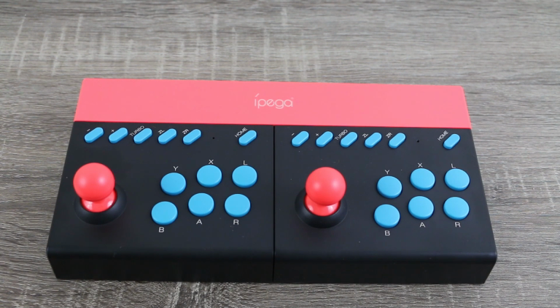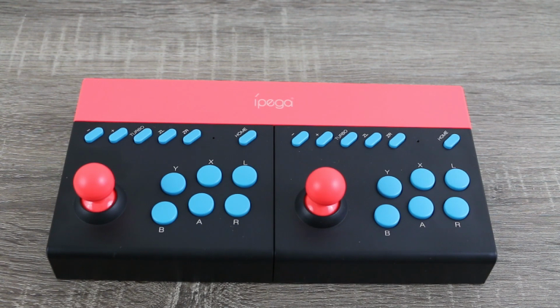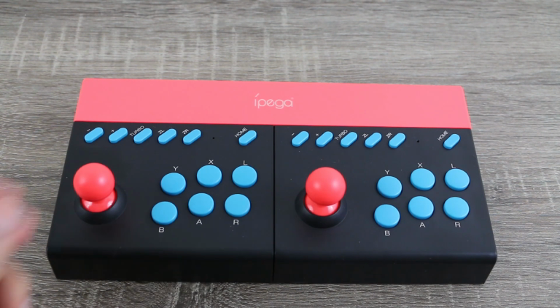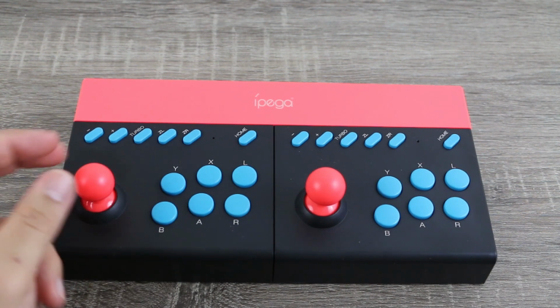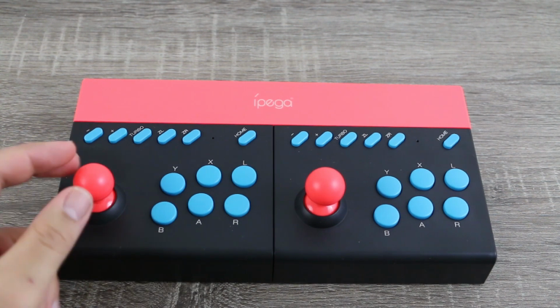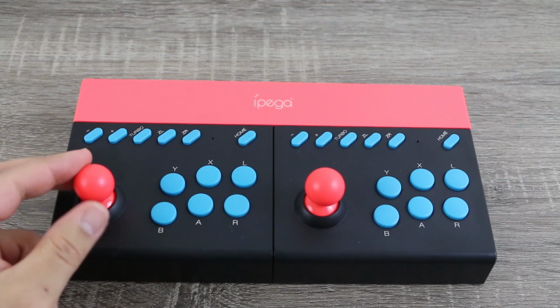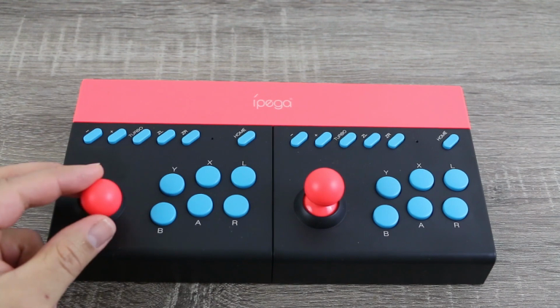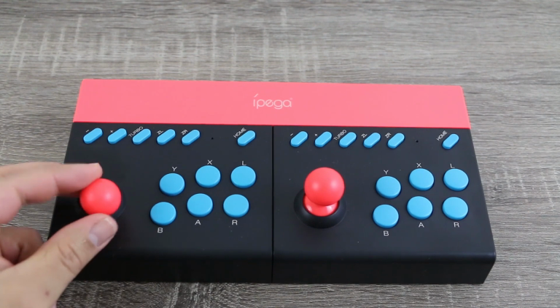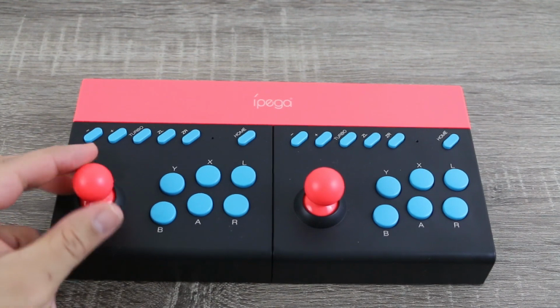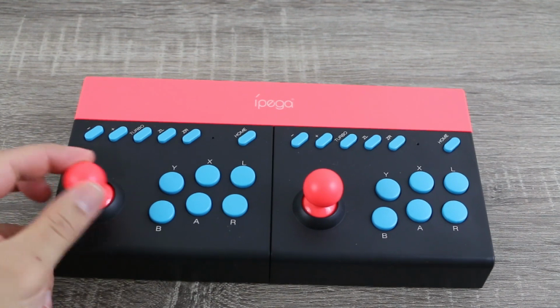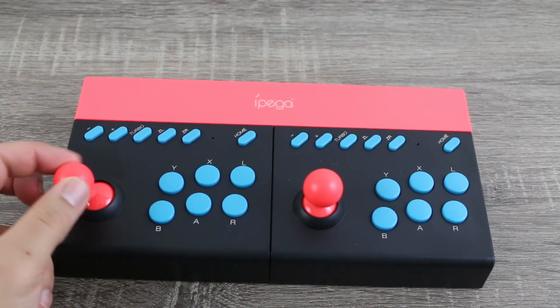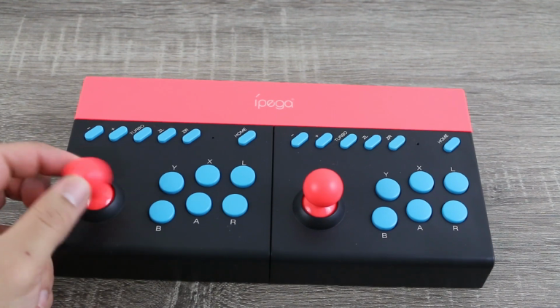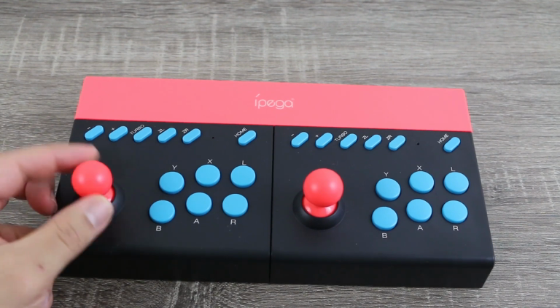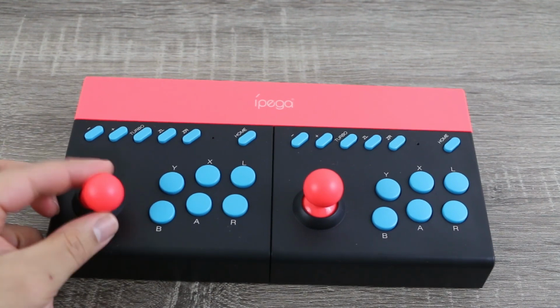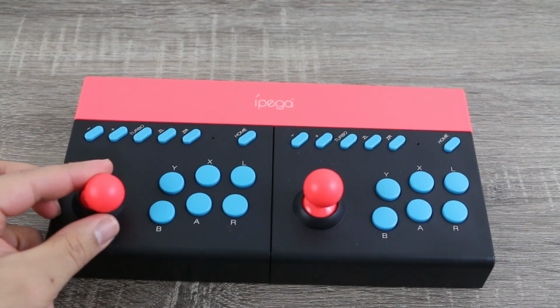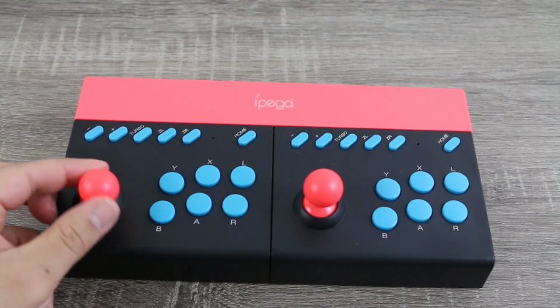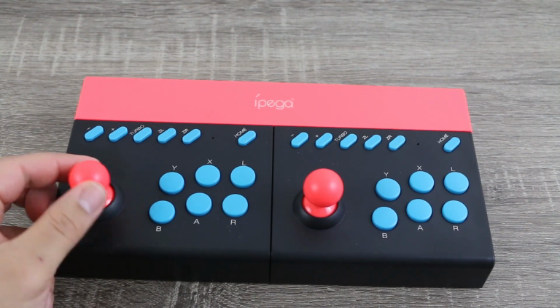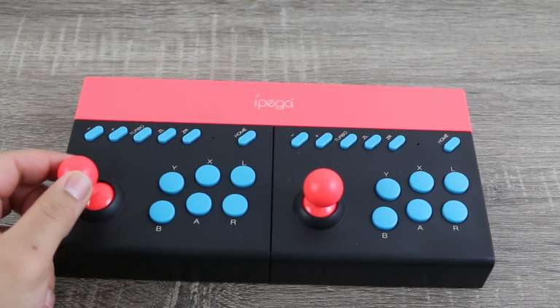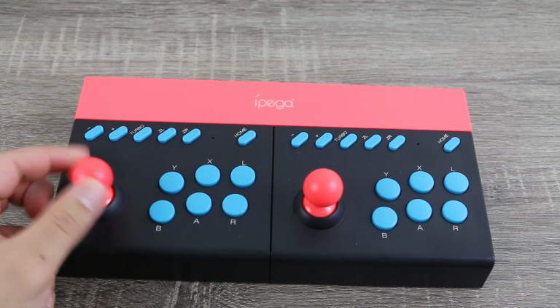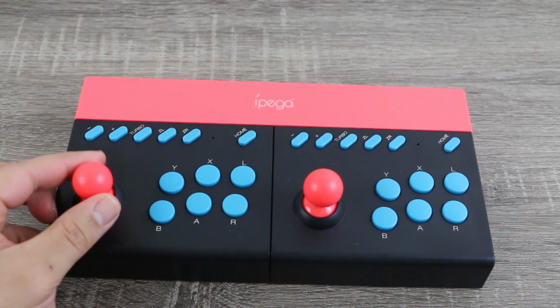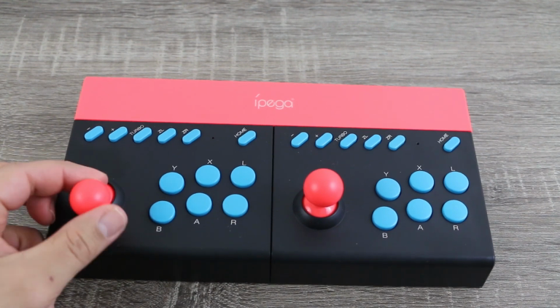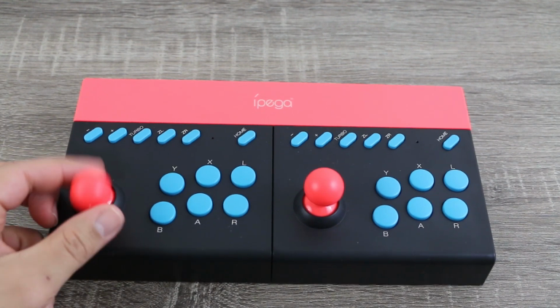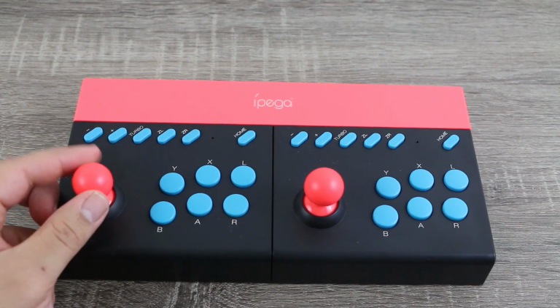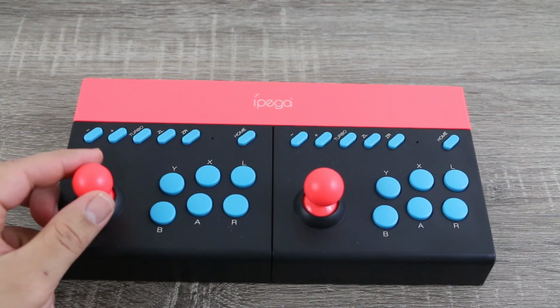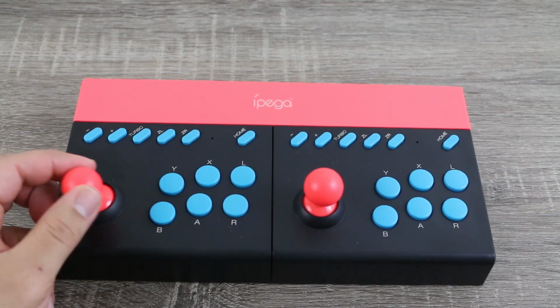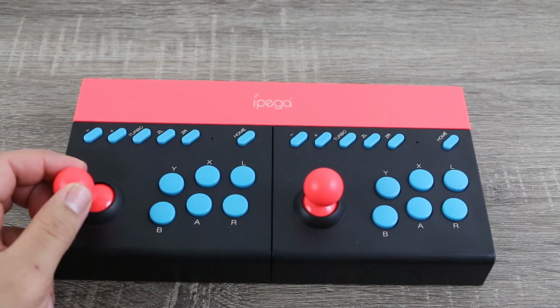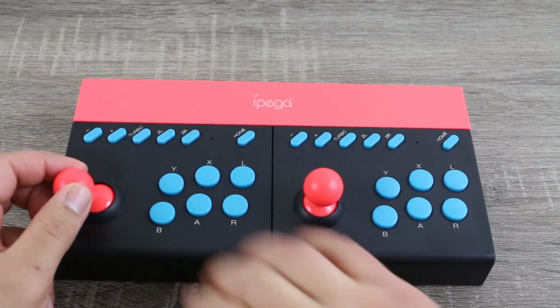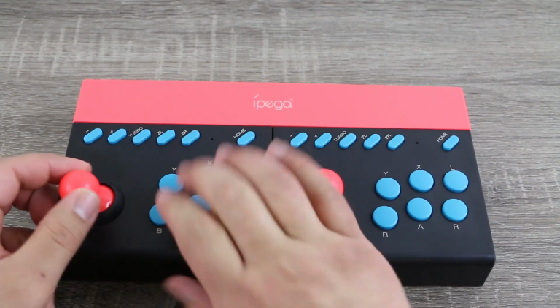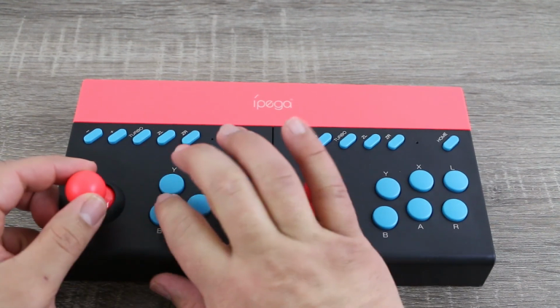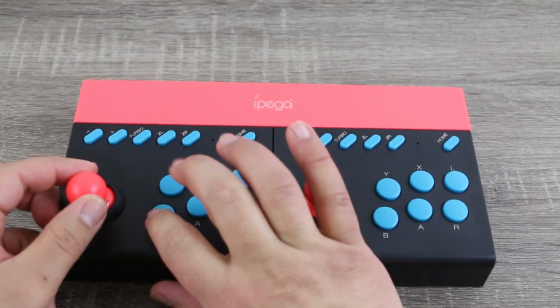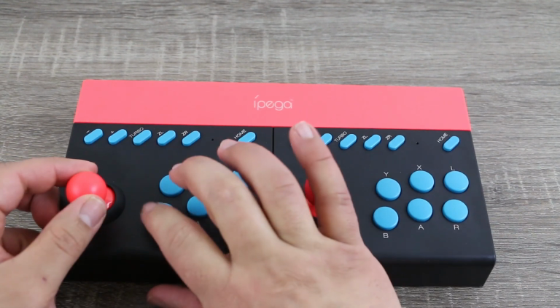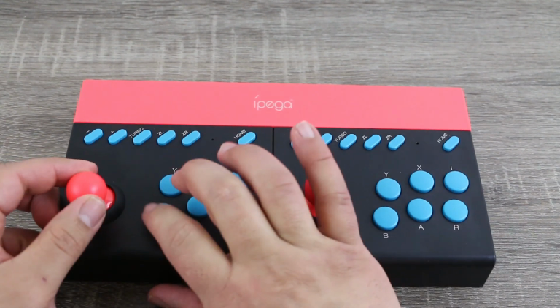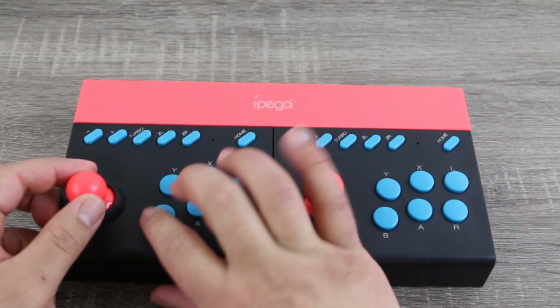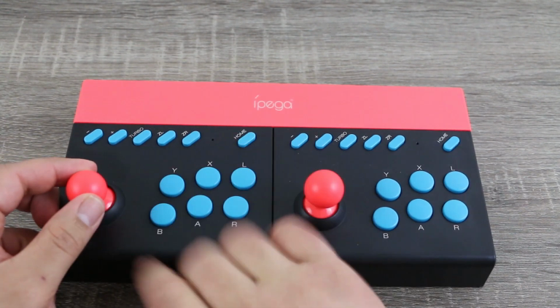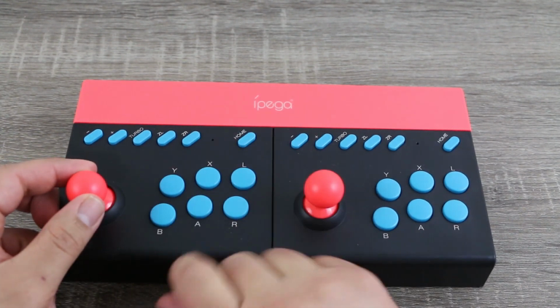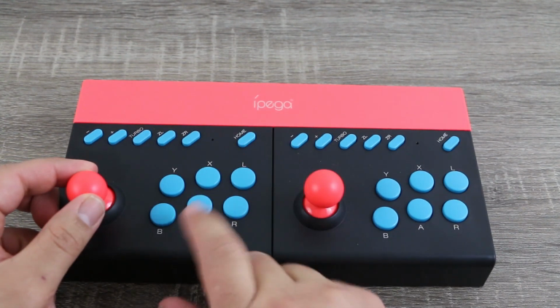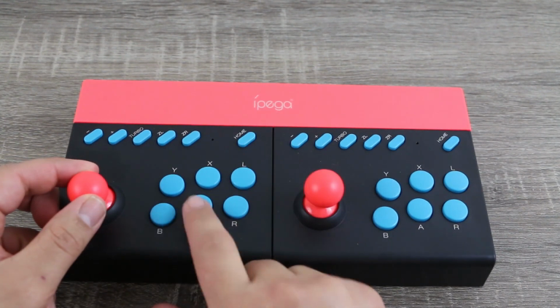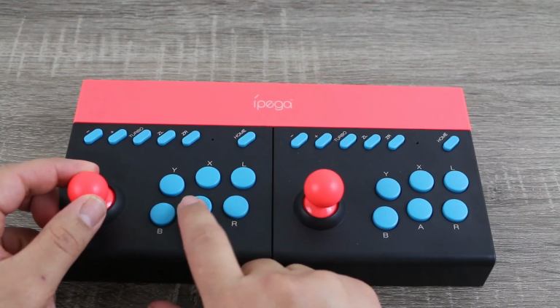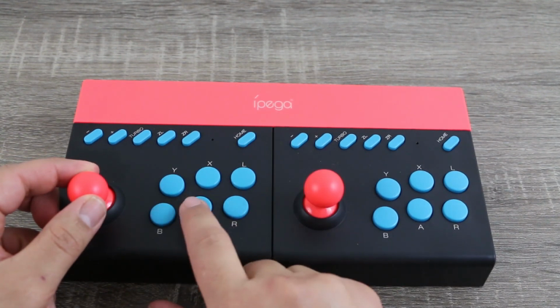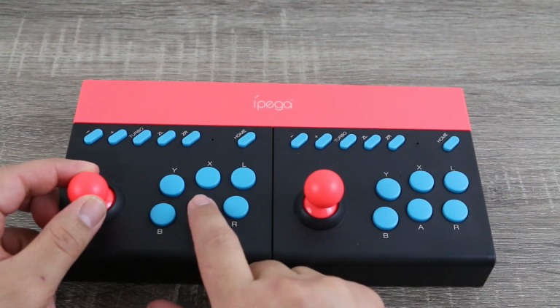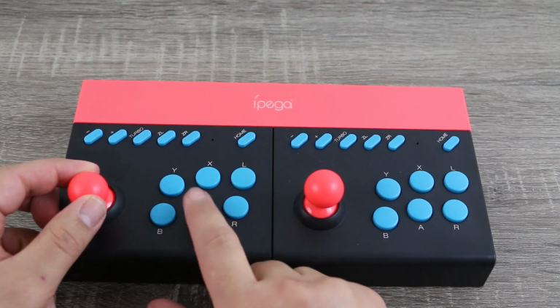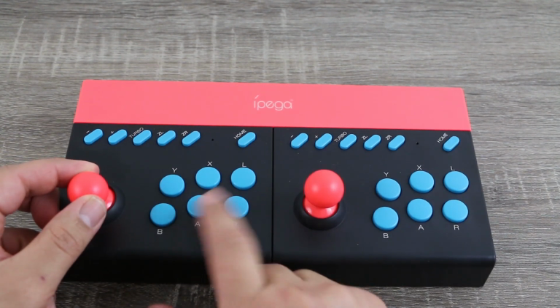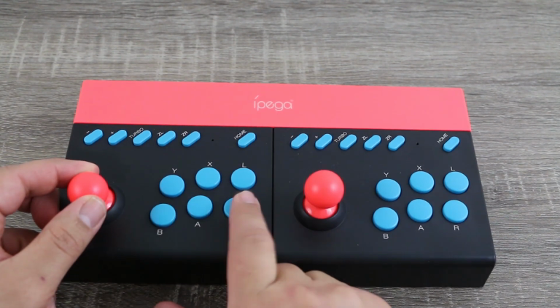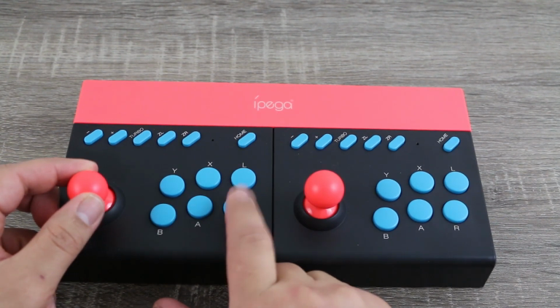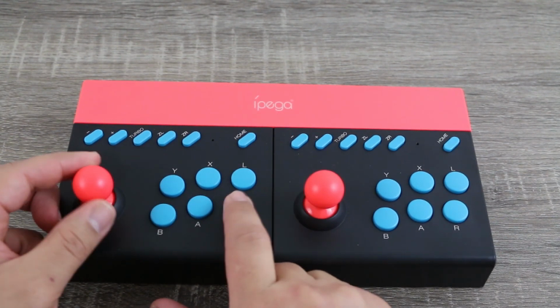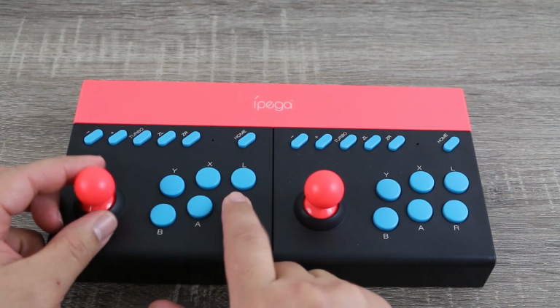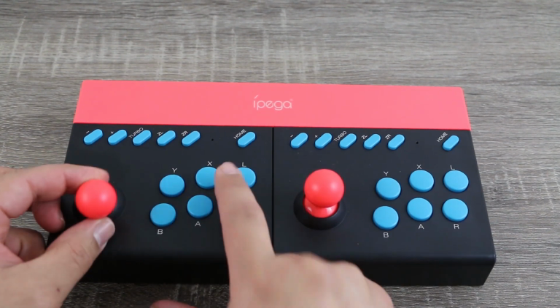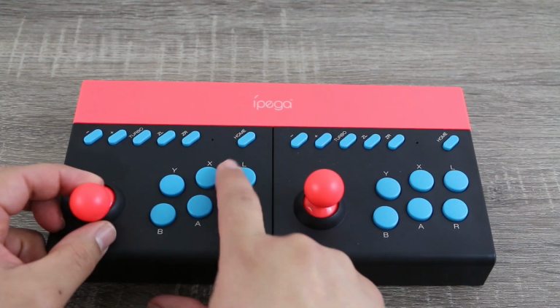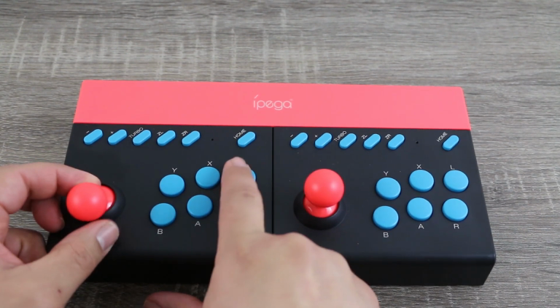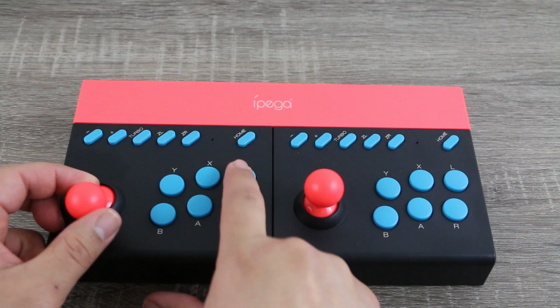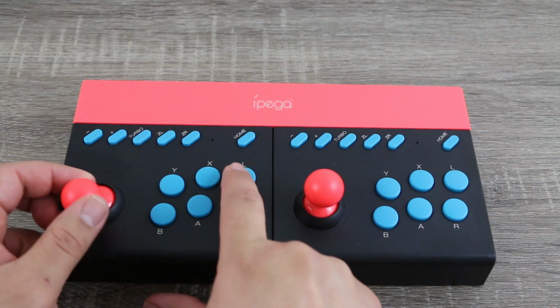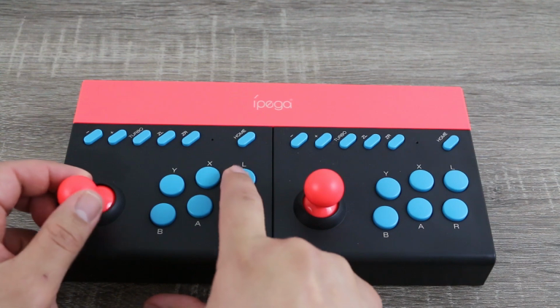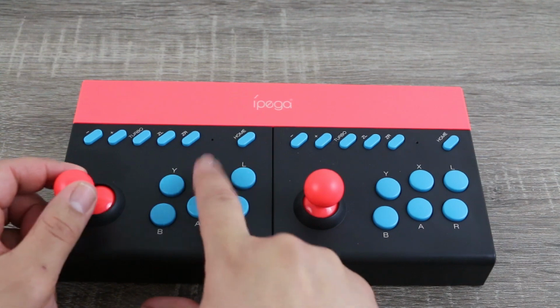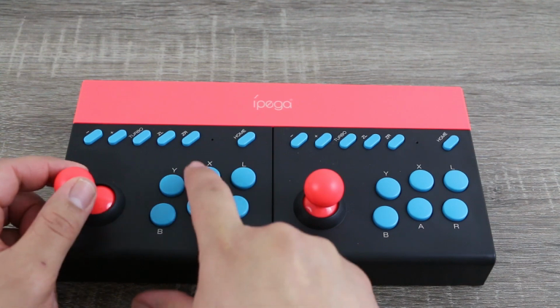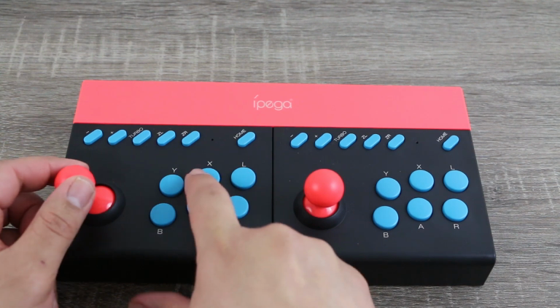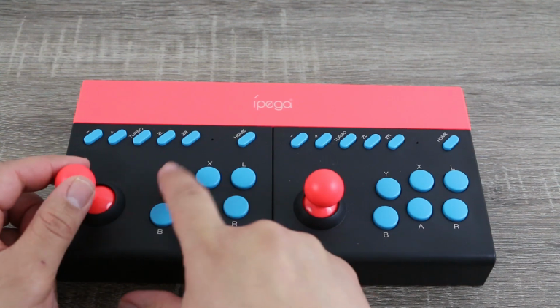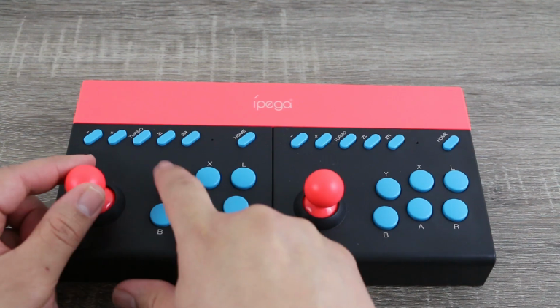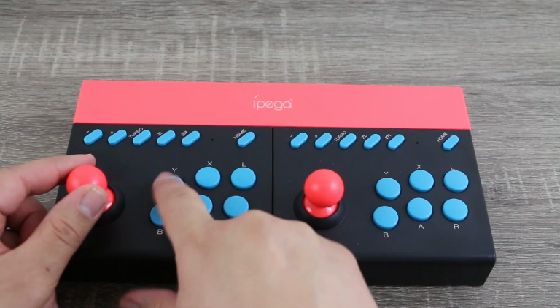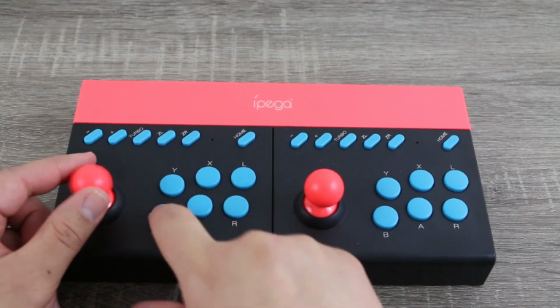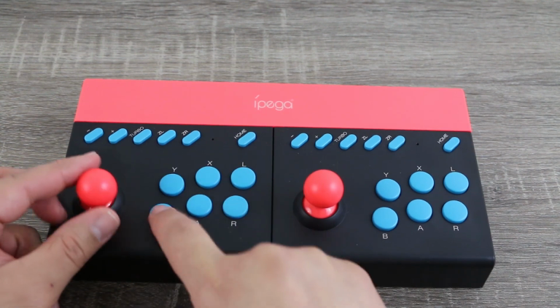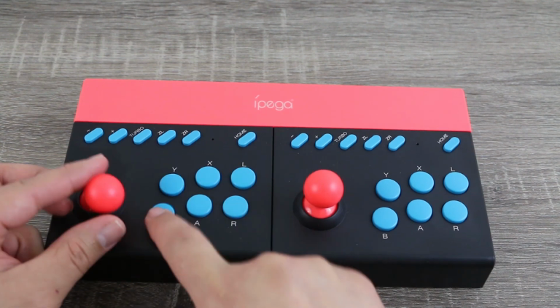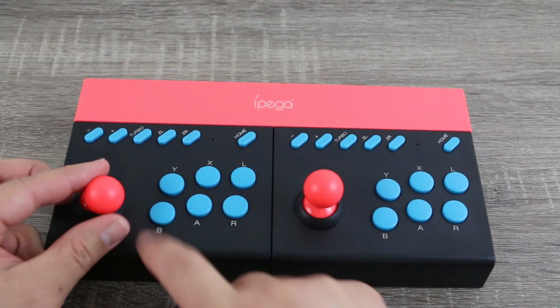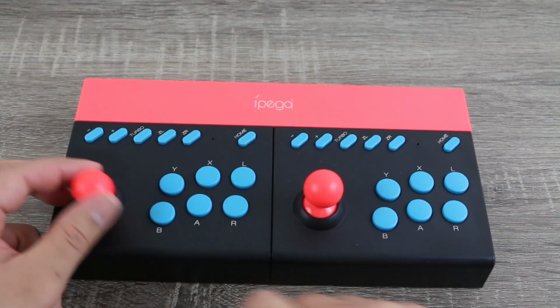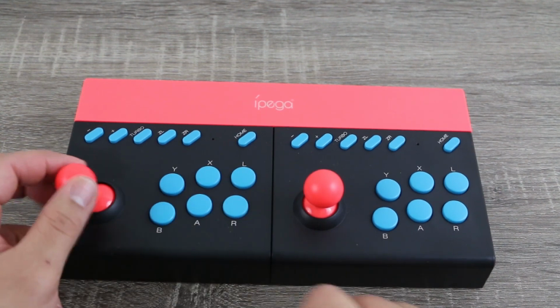And over on top of the controller you have your minus, your plus, a turbo feature, ZL, ZR, and a home button right on top.